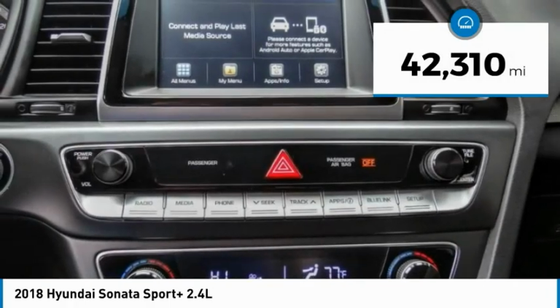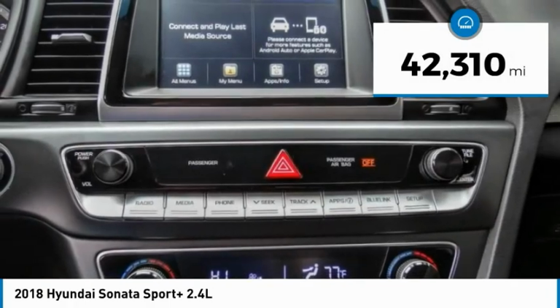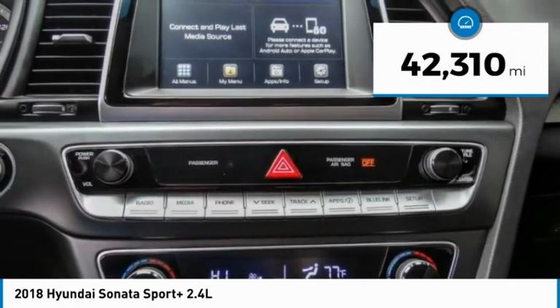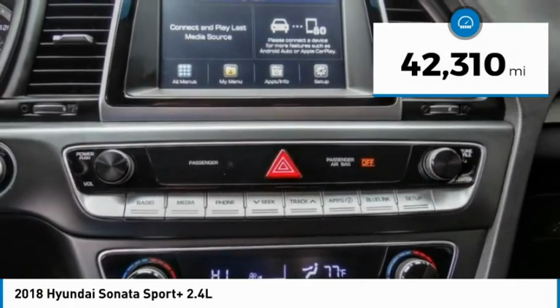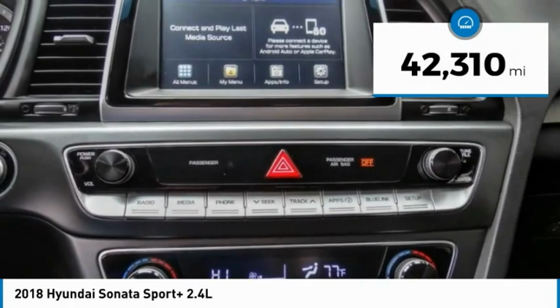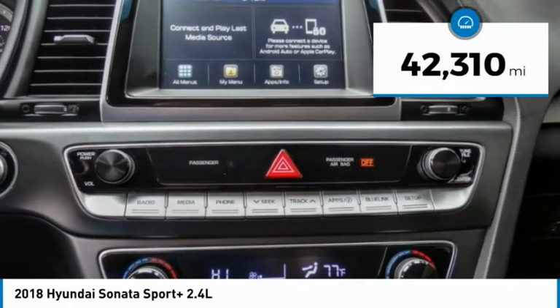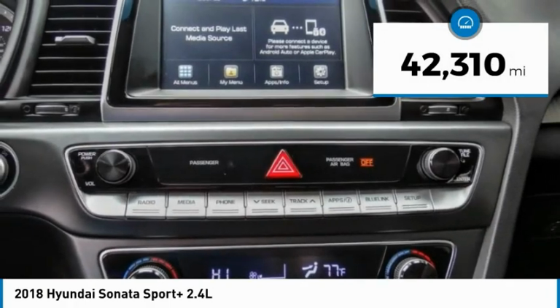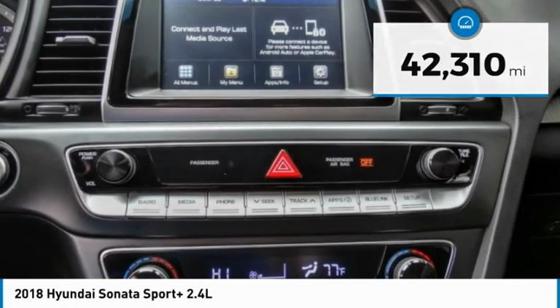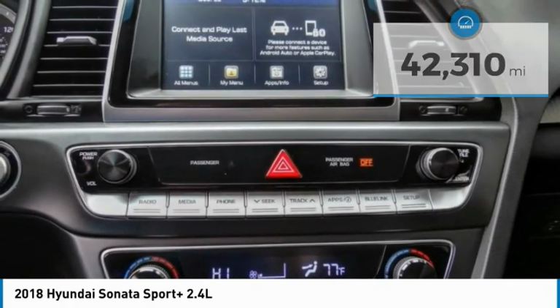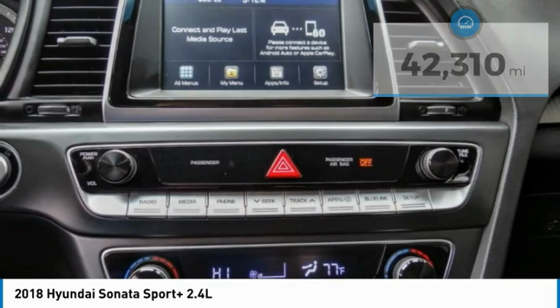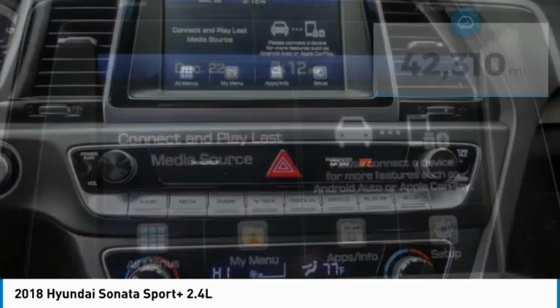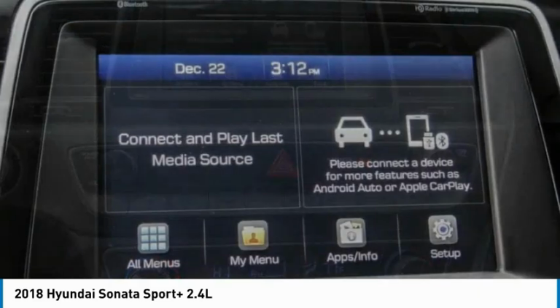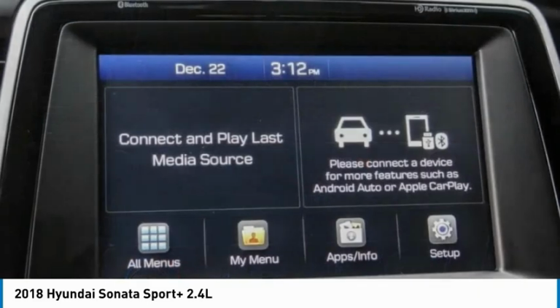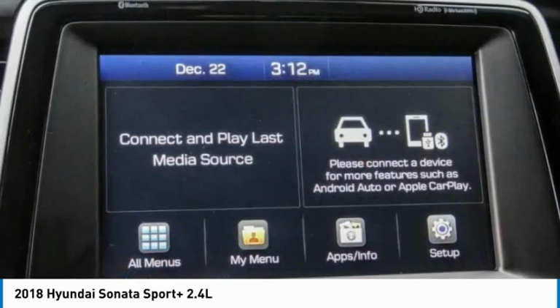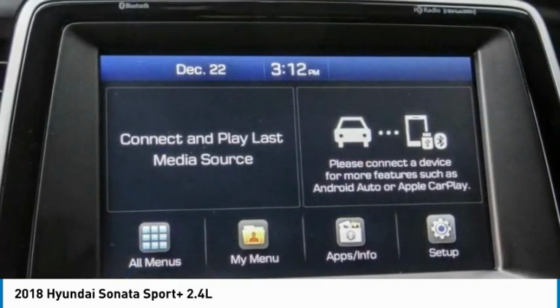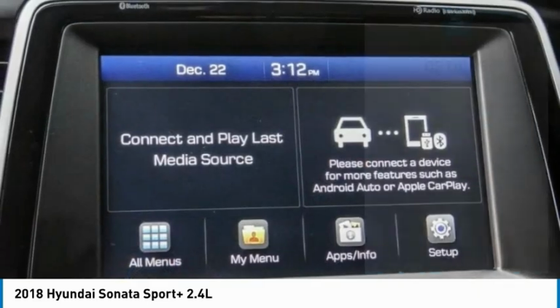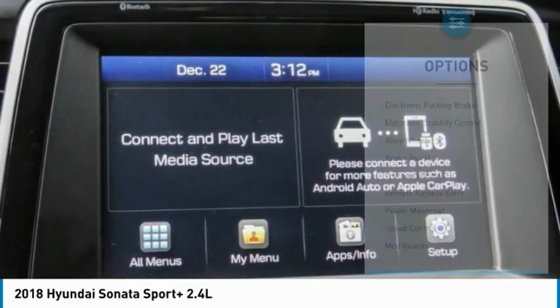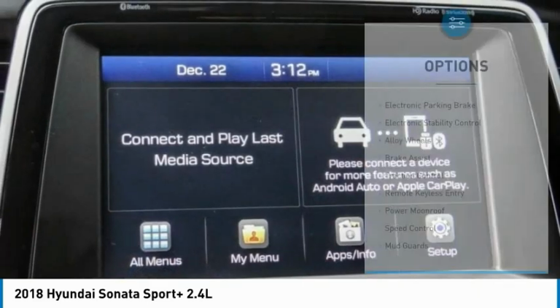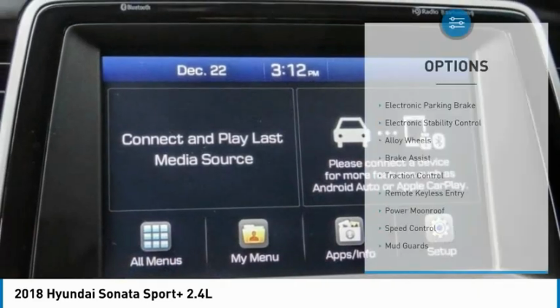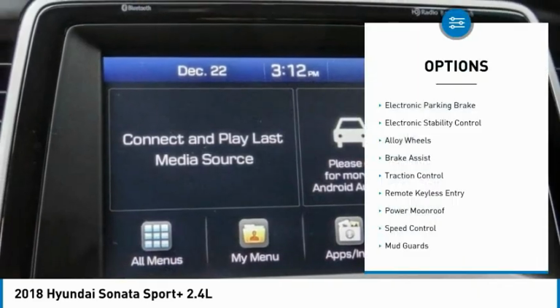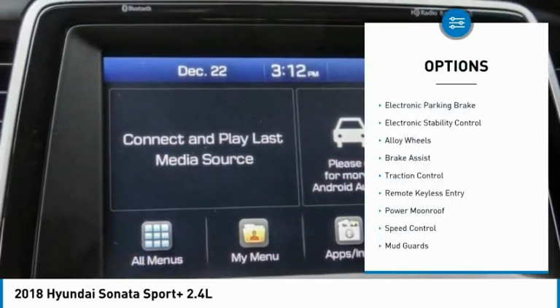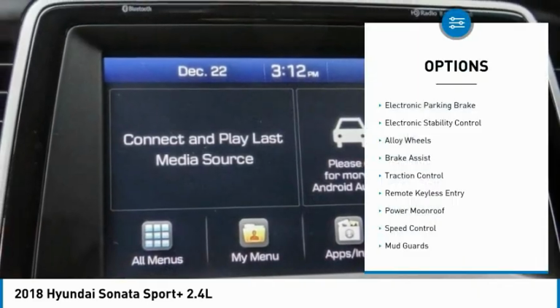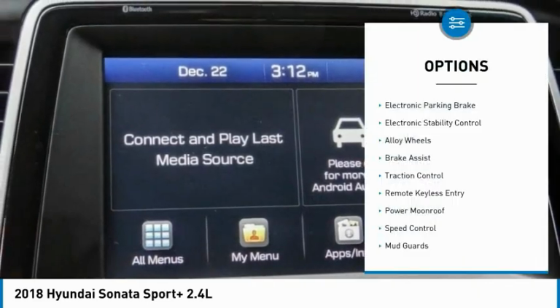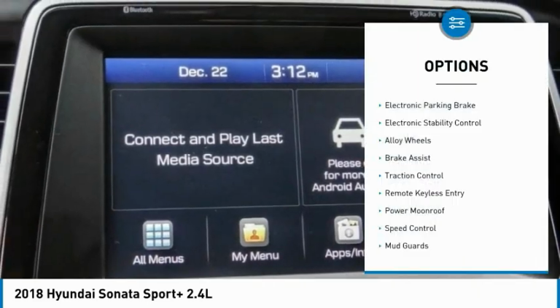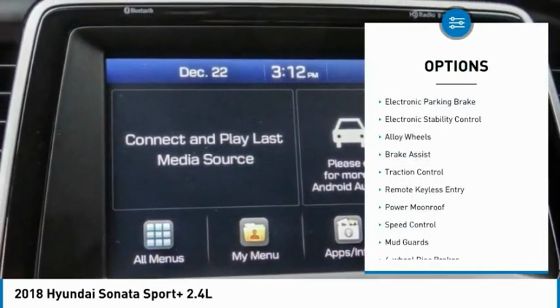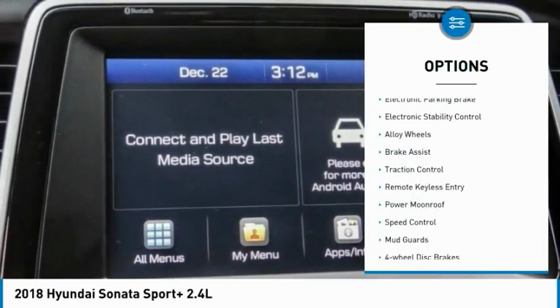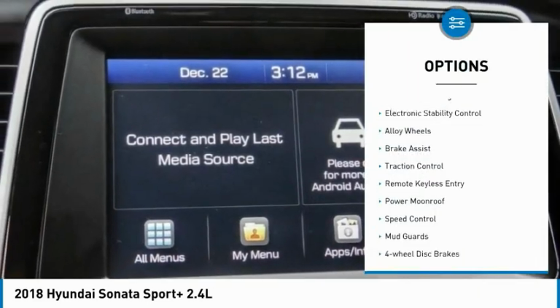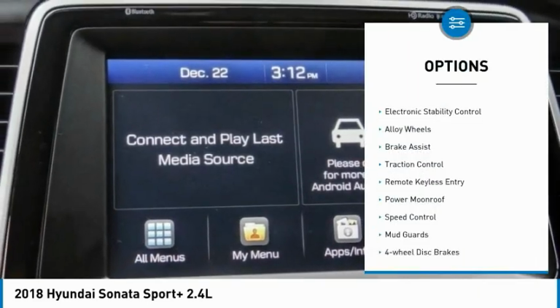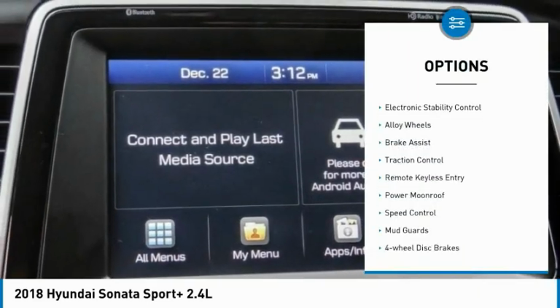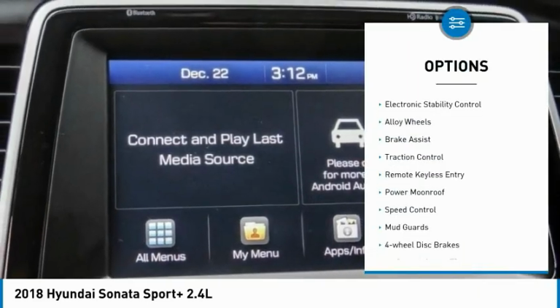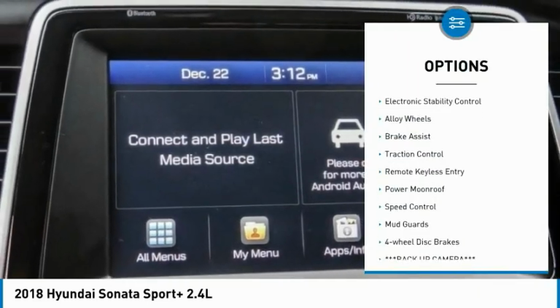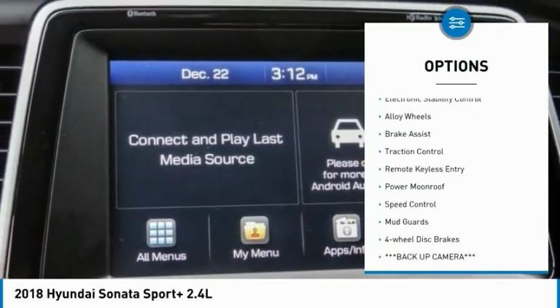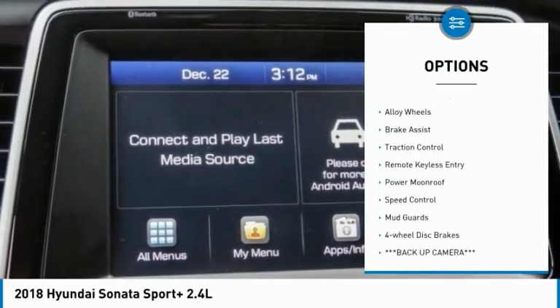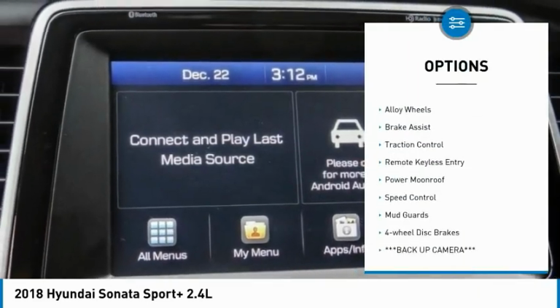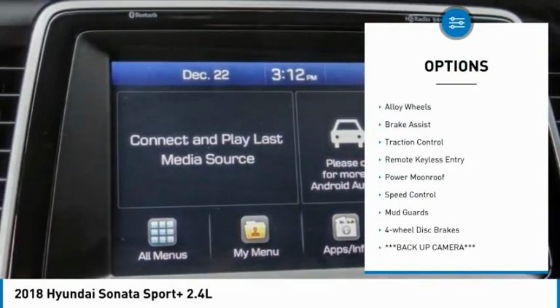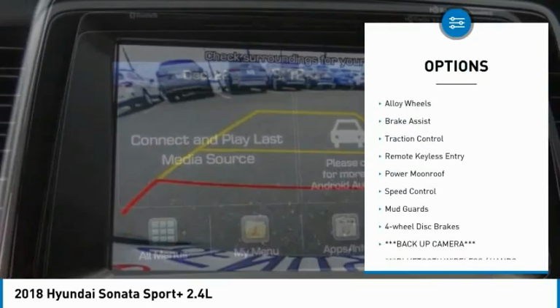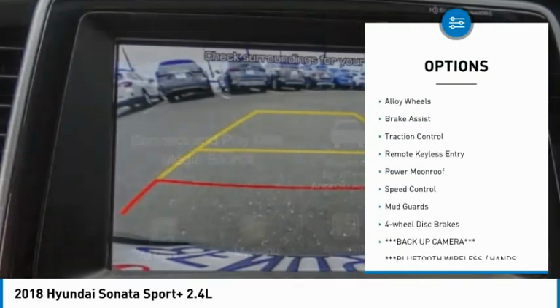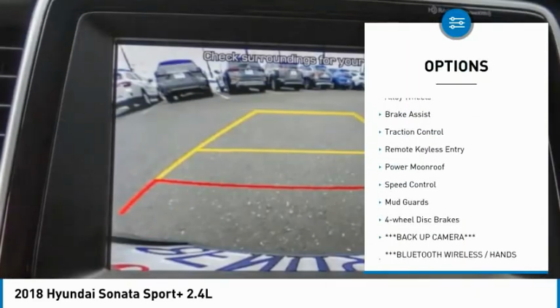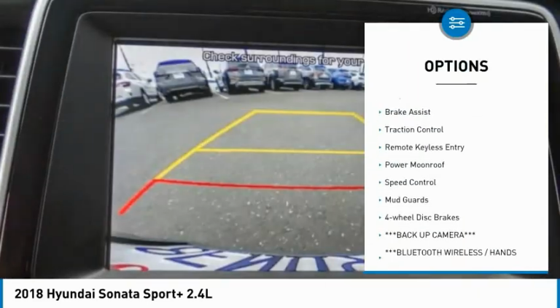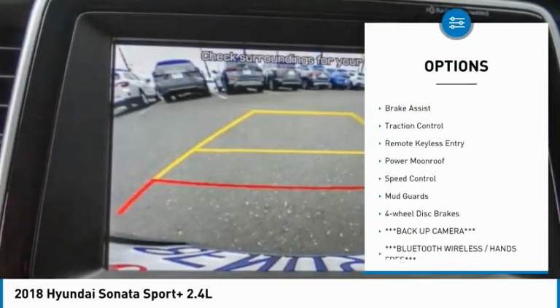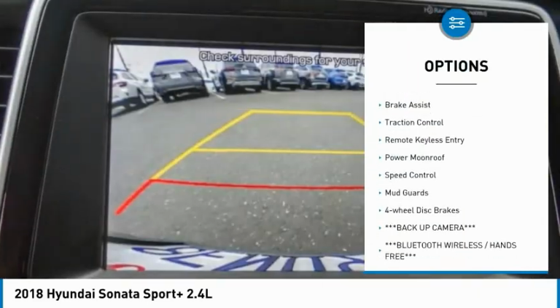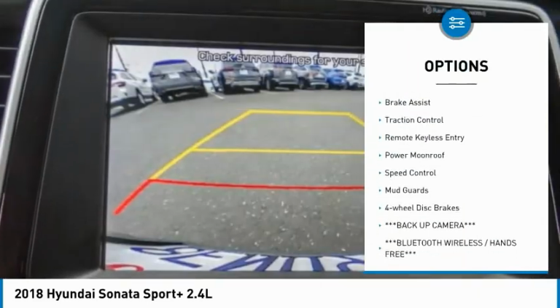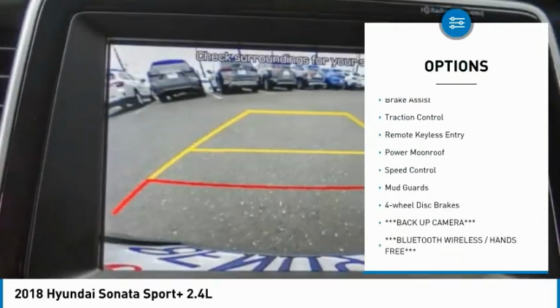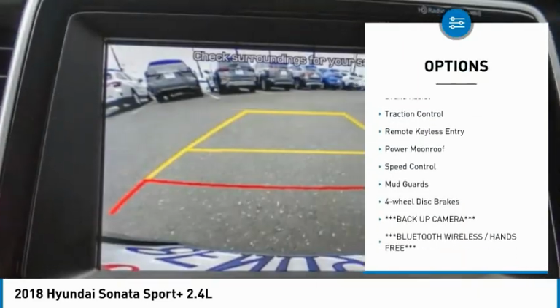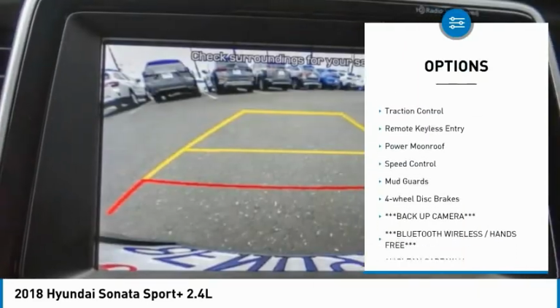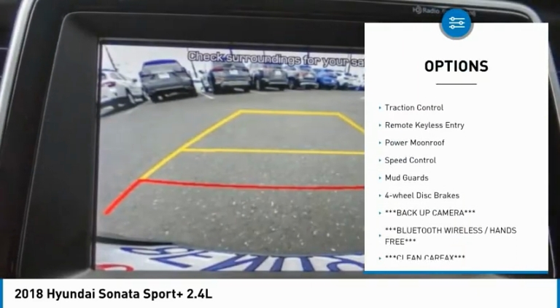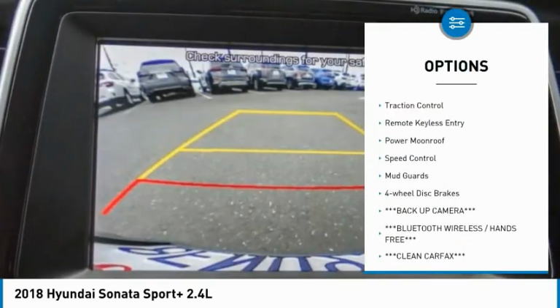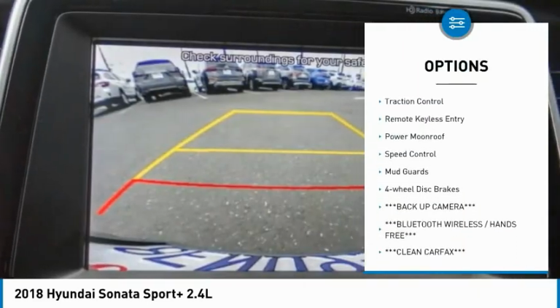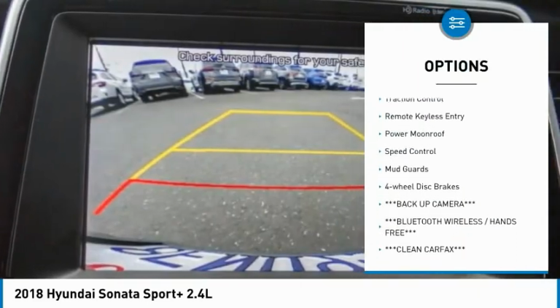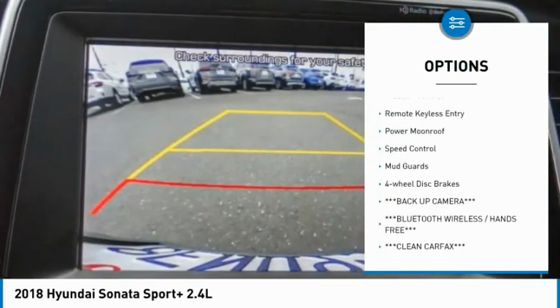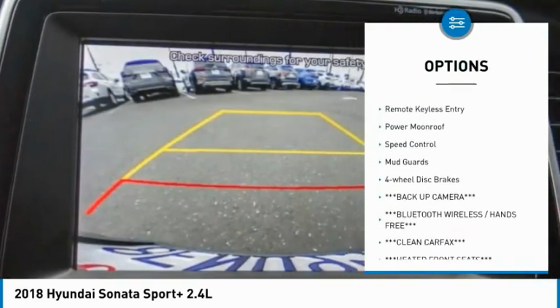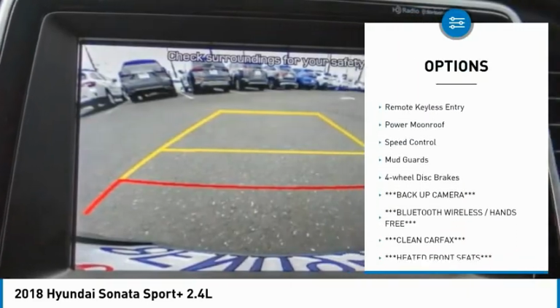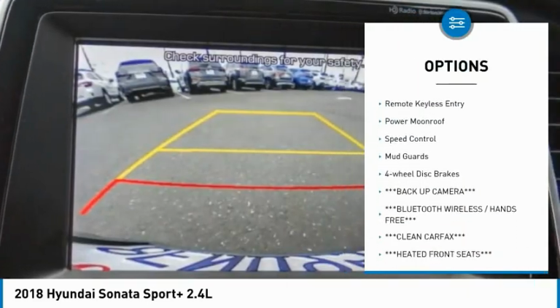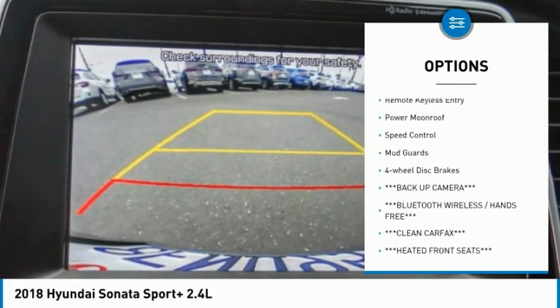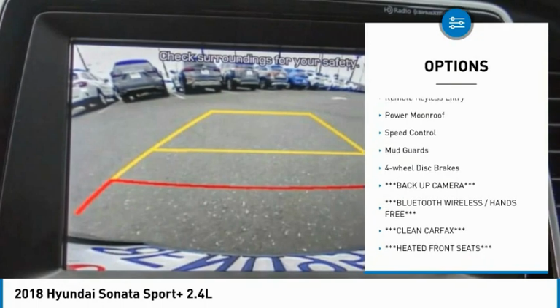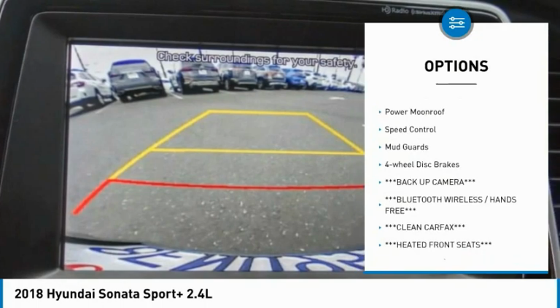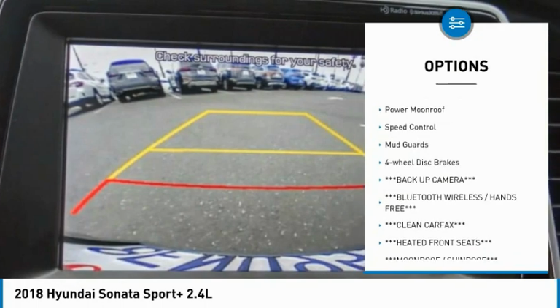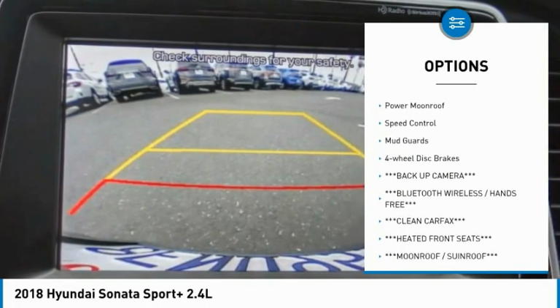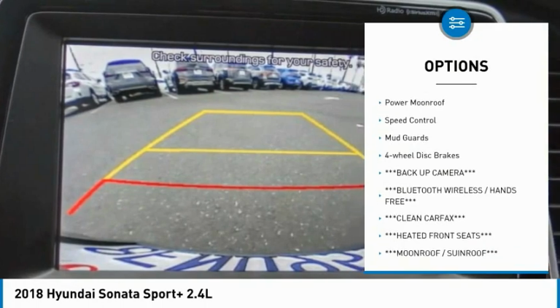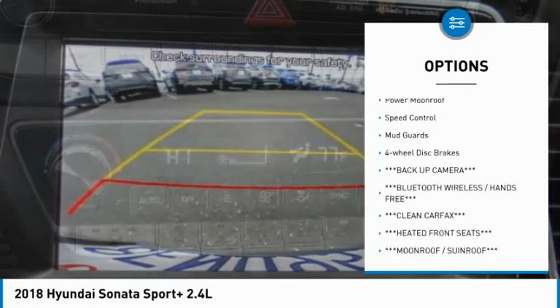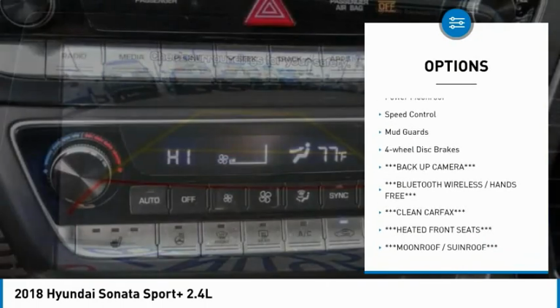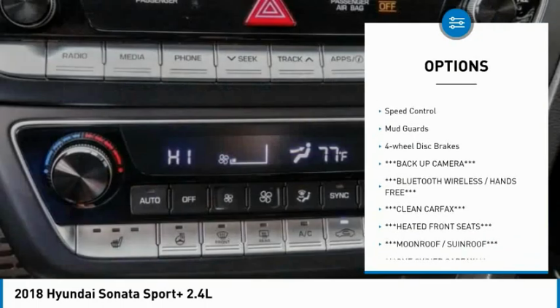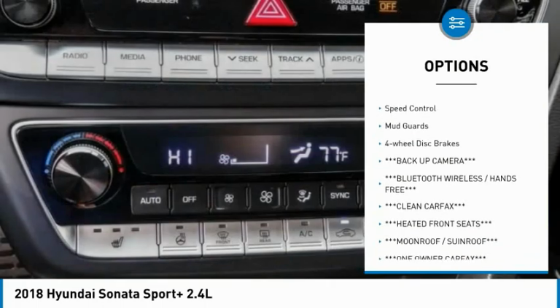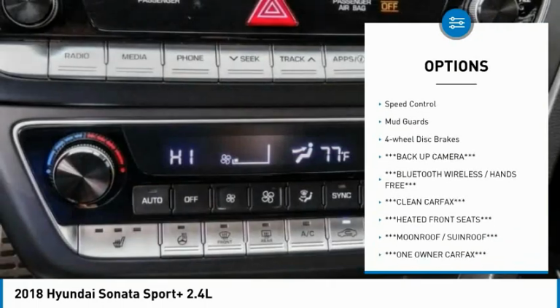Here are some of this vehicle's great options: electronic parking brake, electronic stability control, alloy wheels, brake assist.